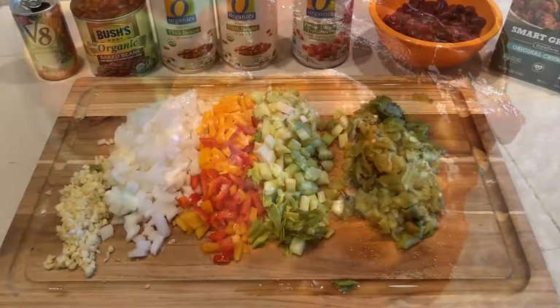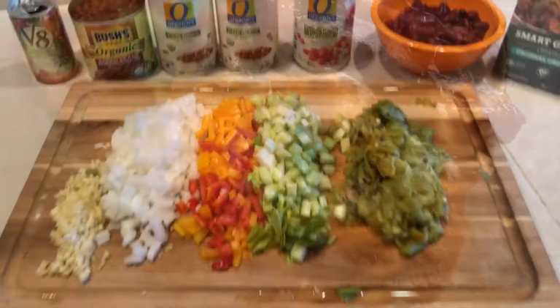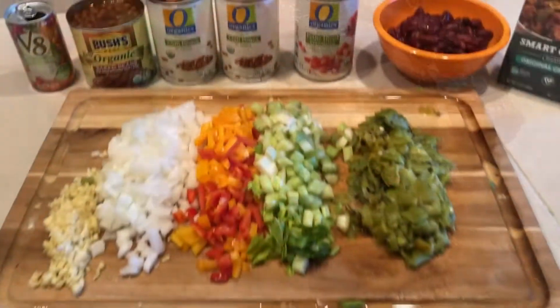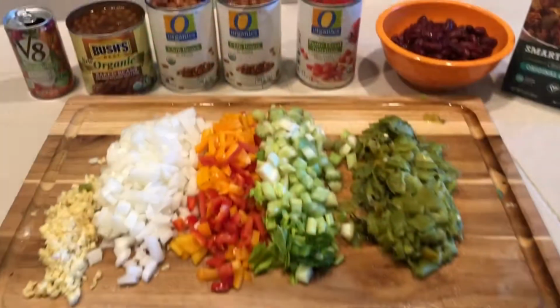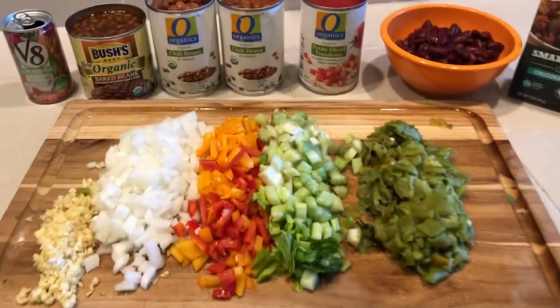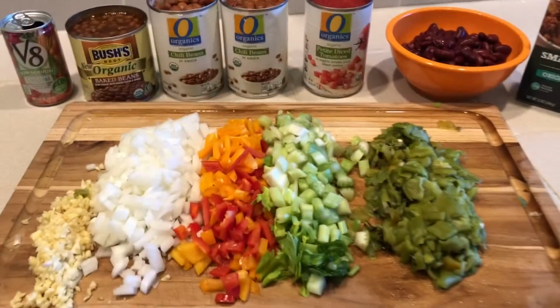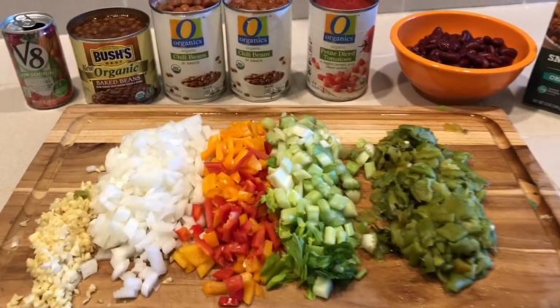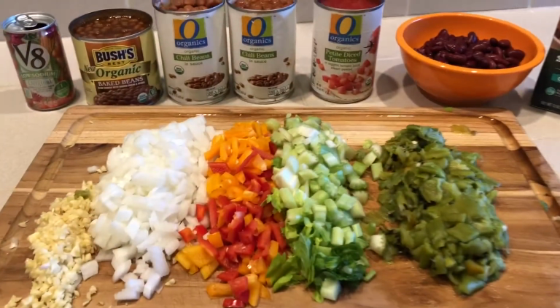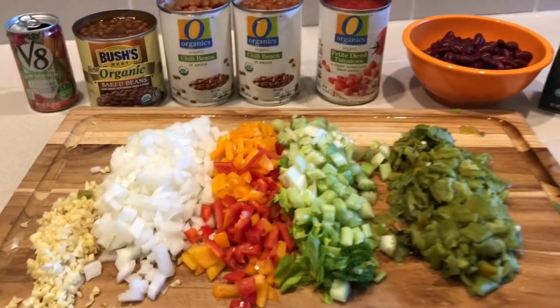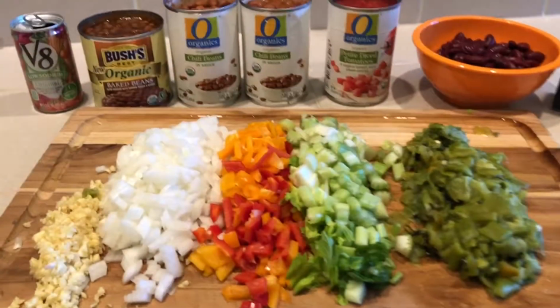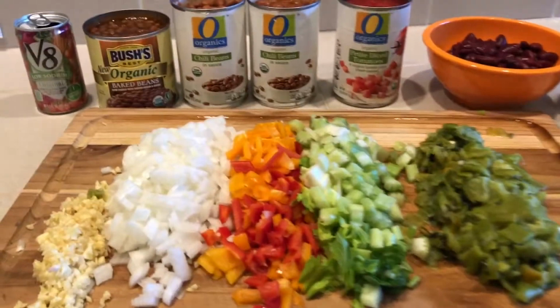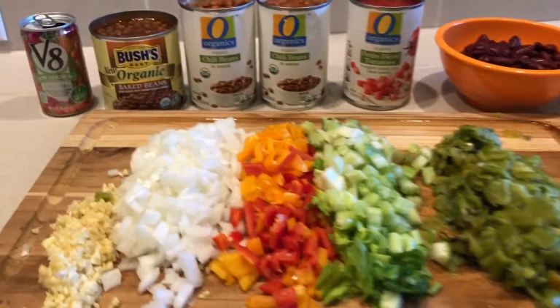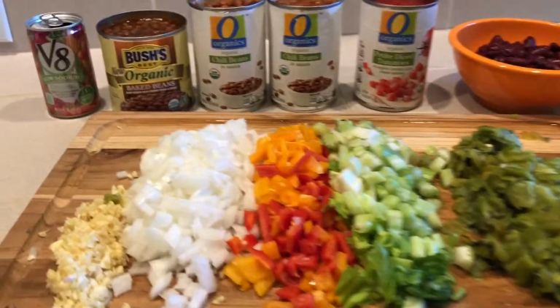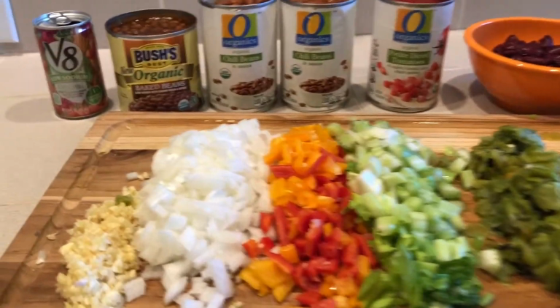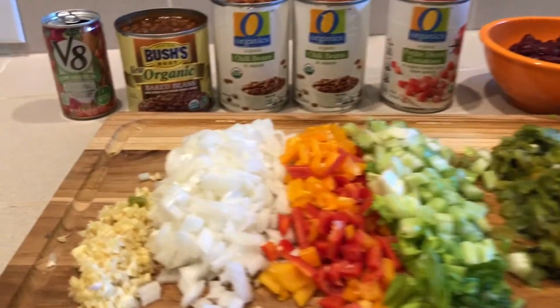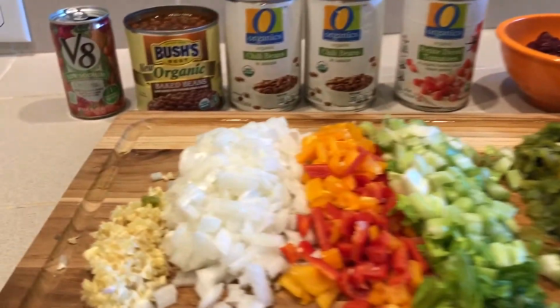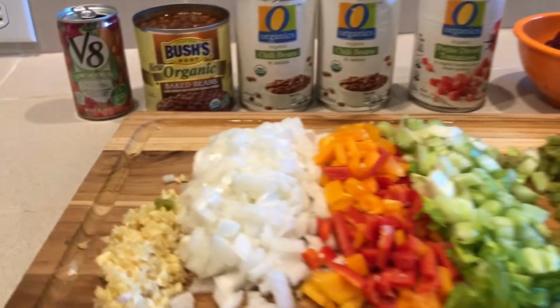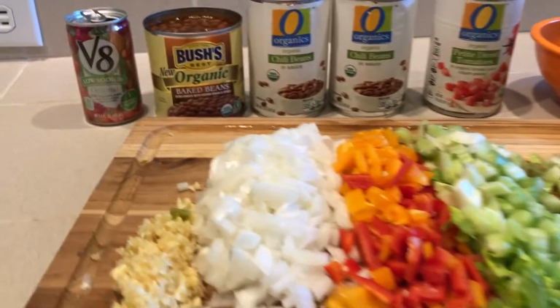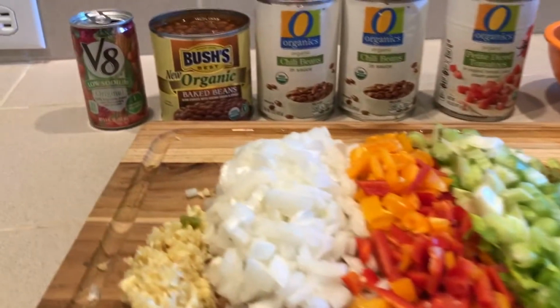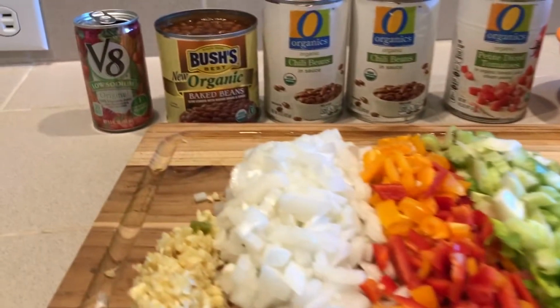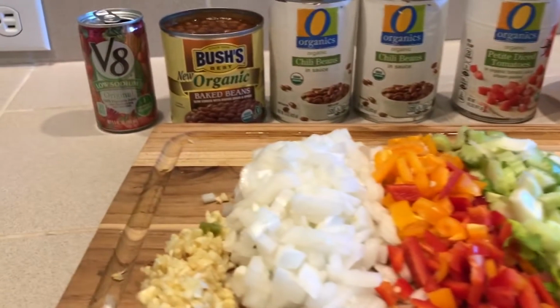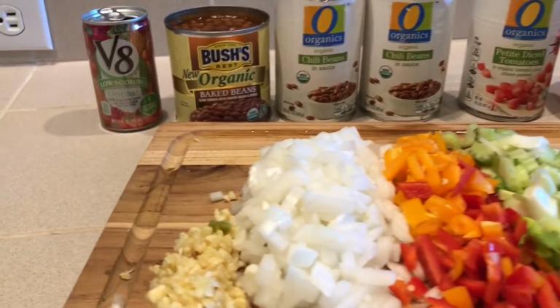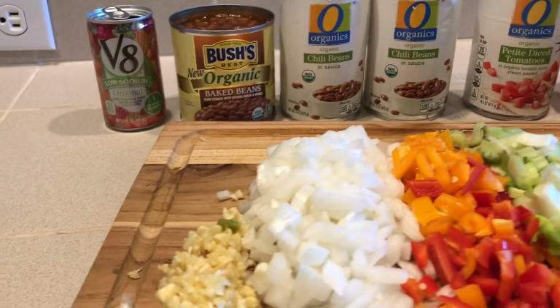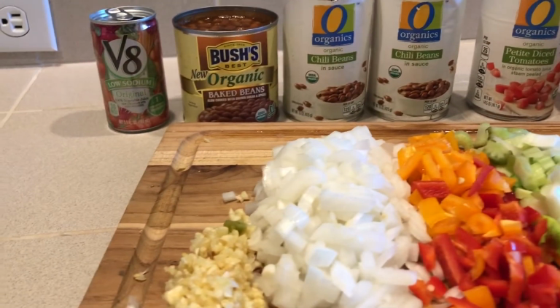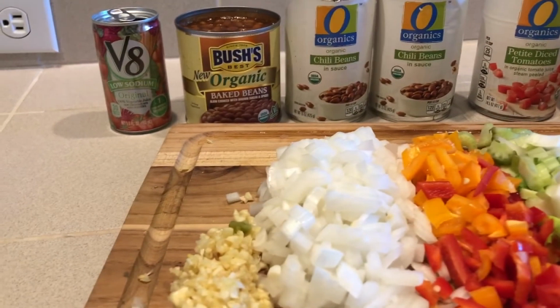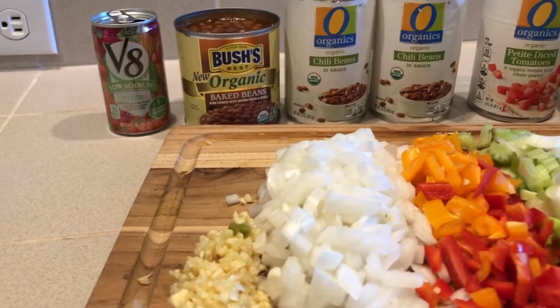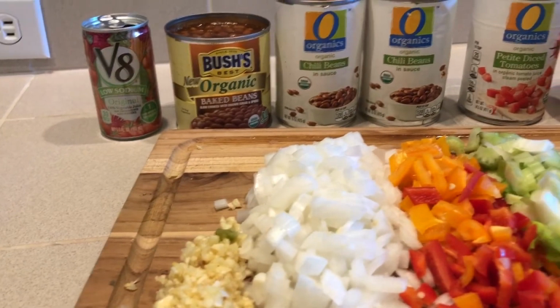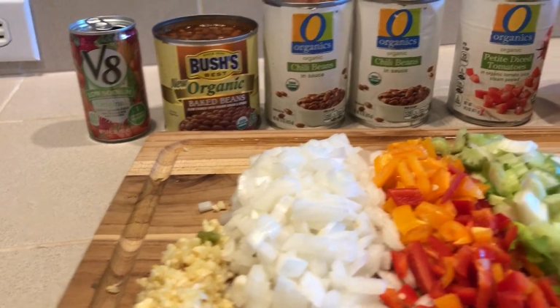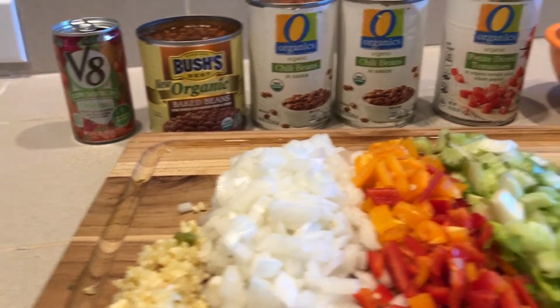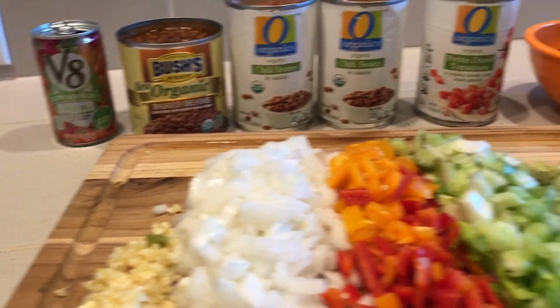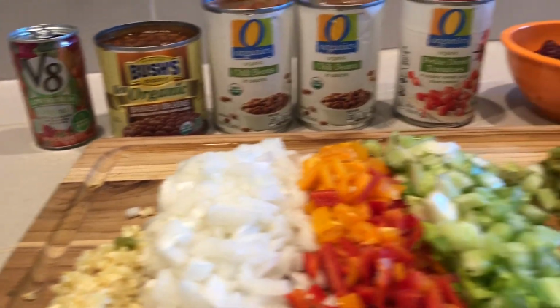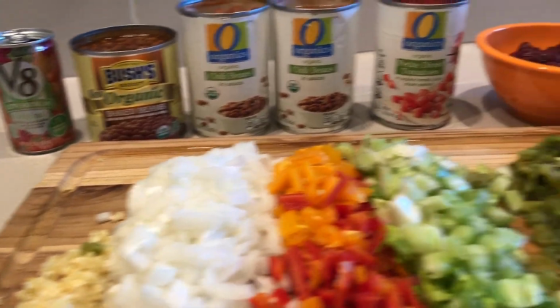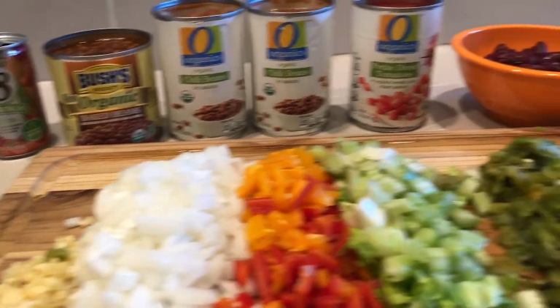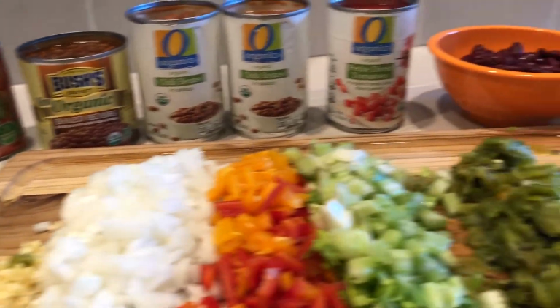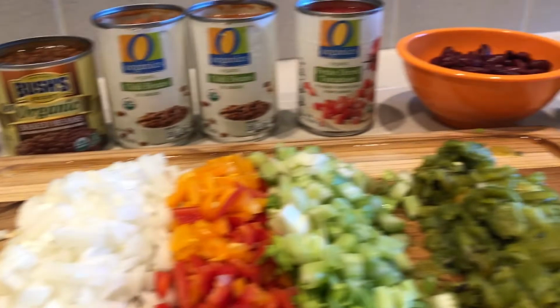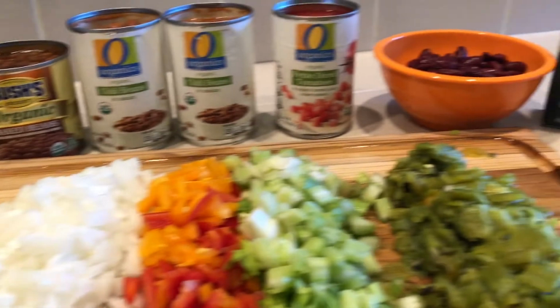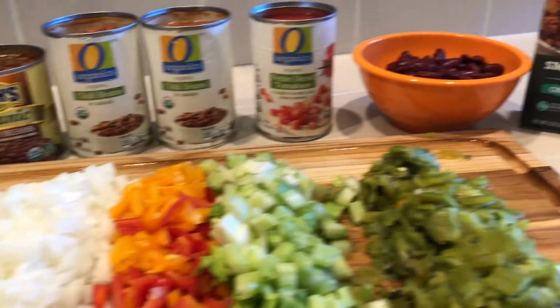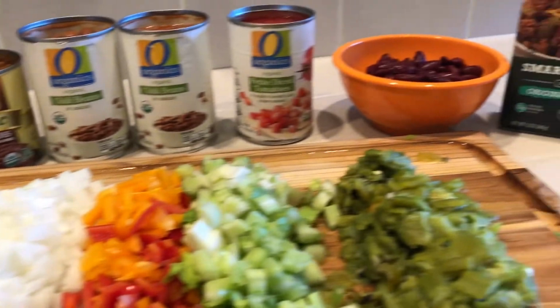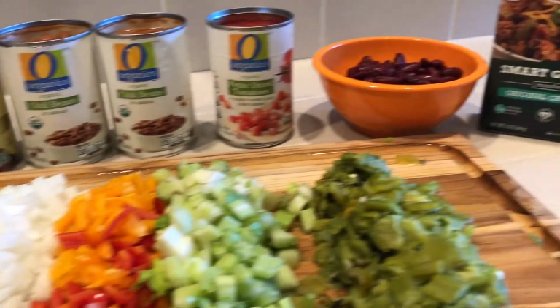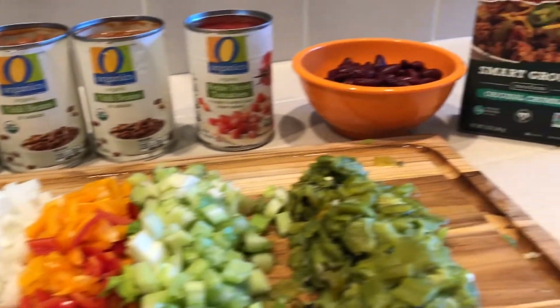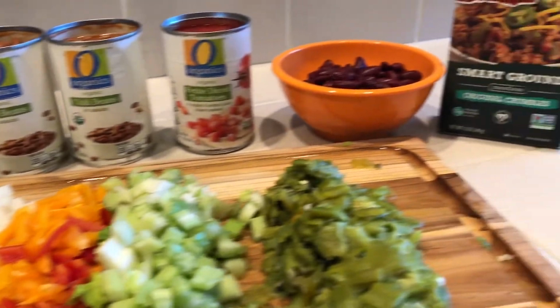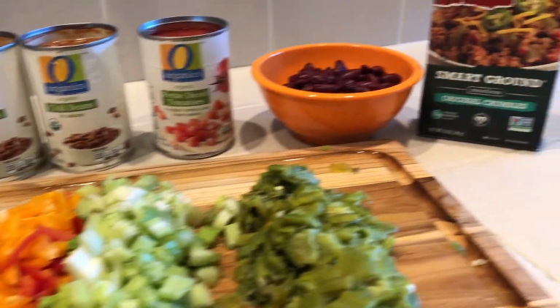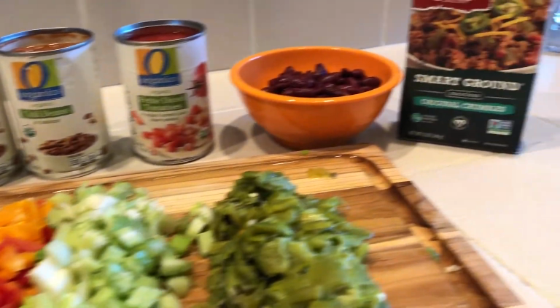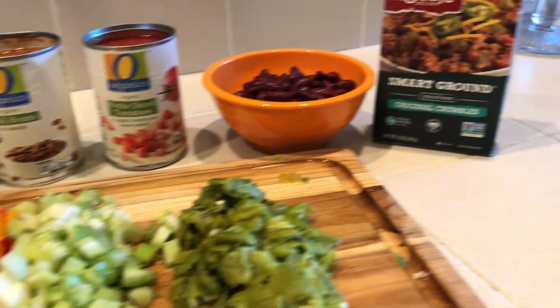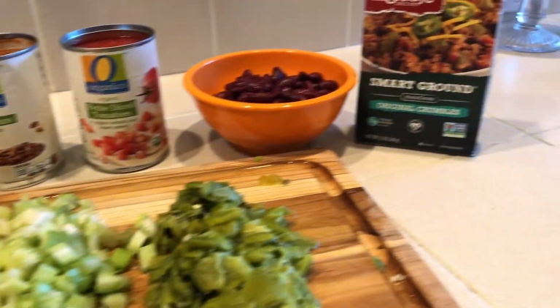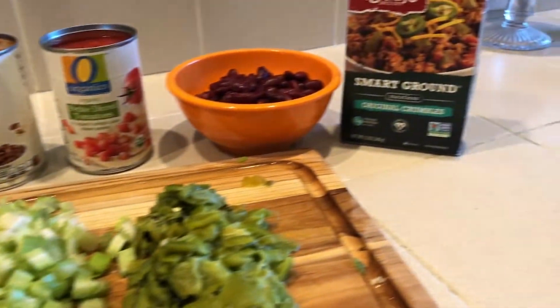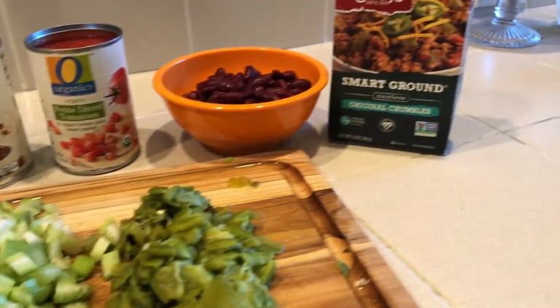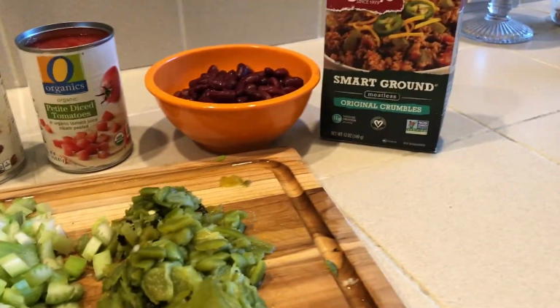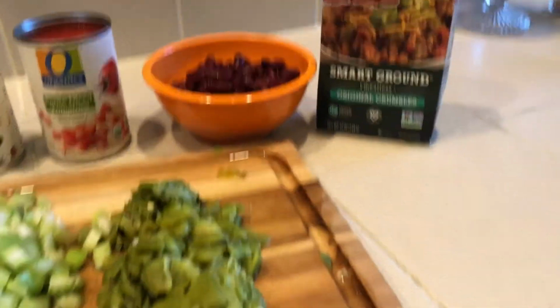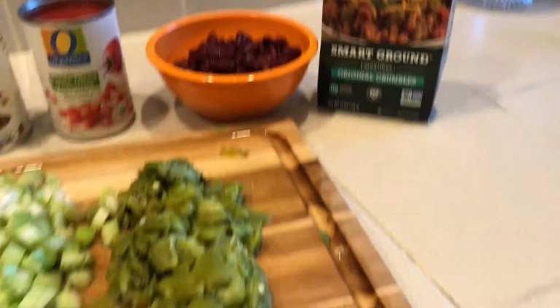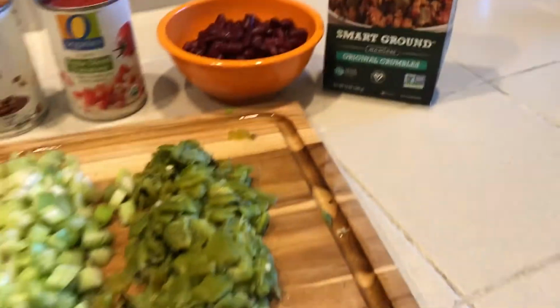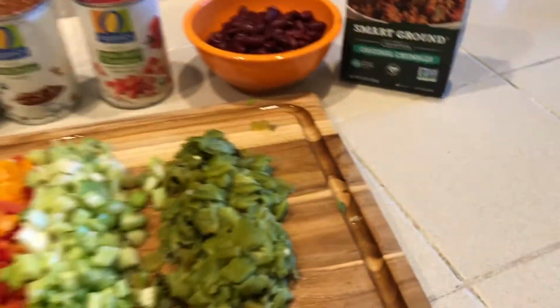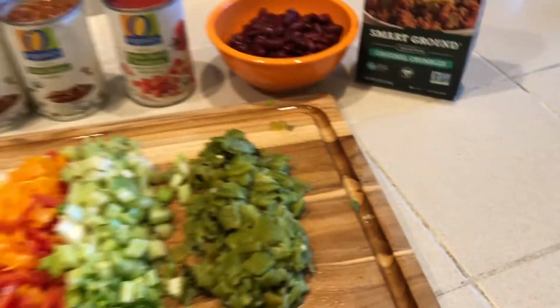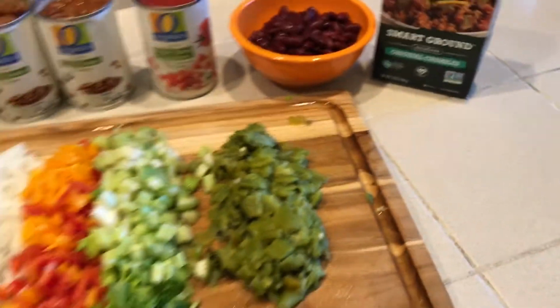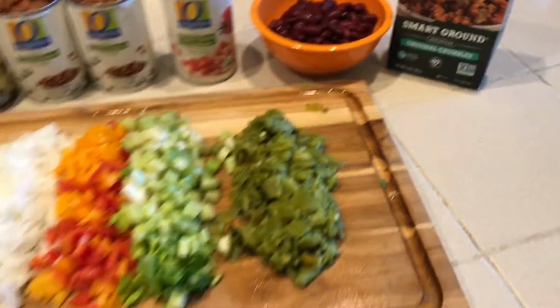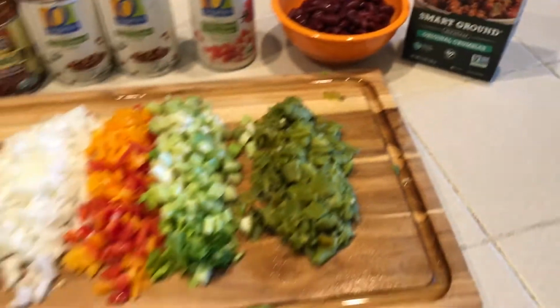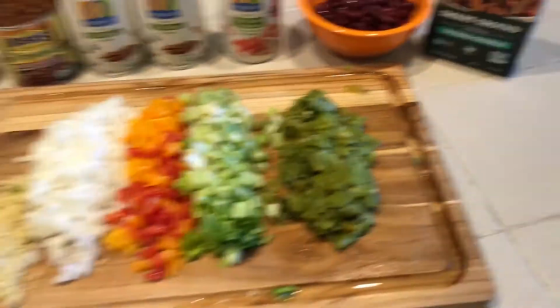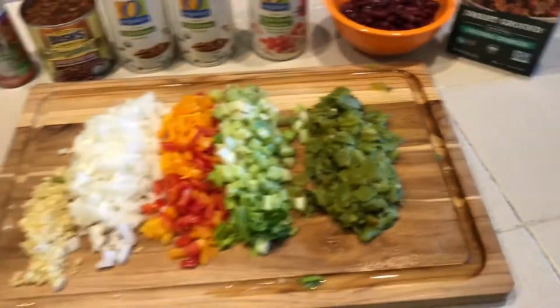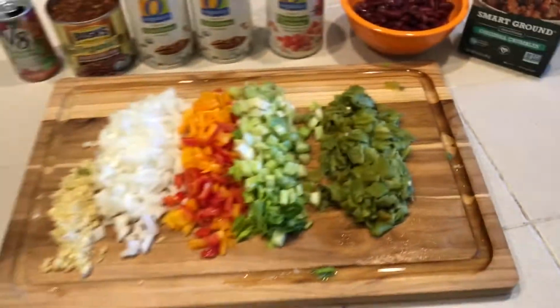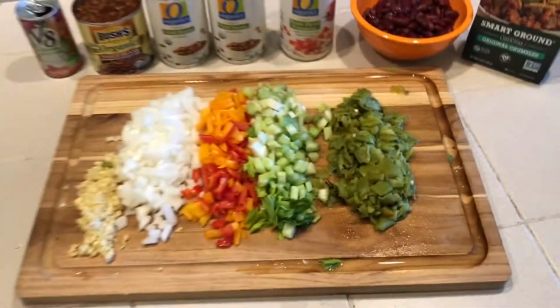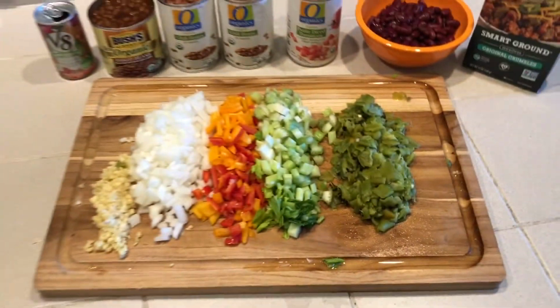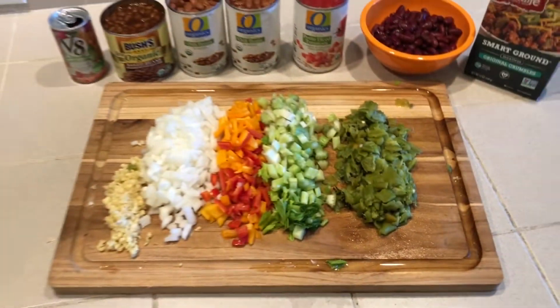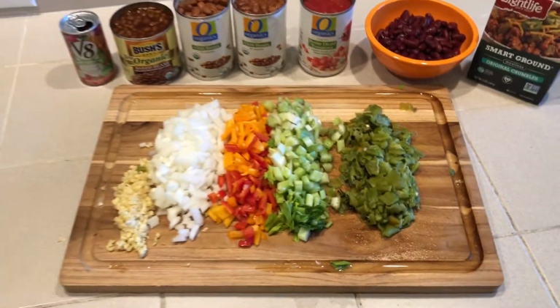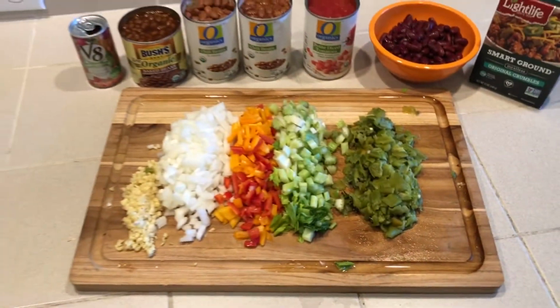Start by chopping everything up and opening all of your cans to make this an easy dump-it-in recipe.